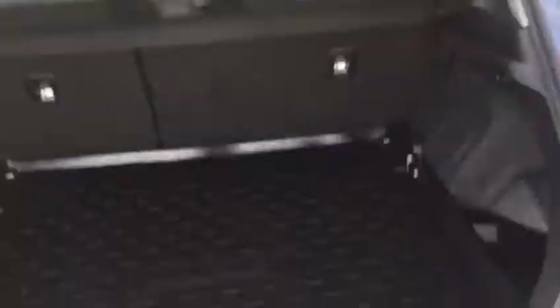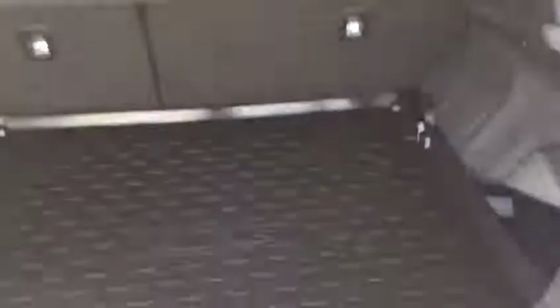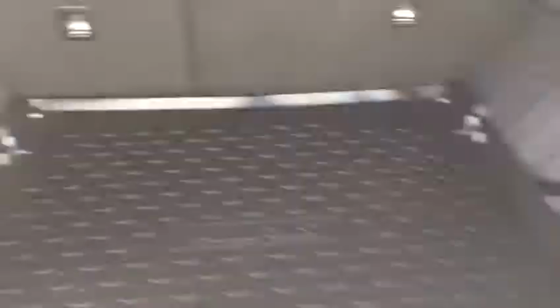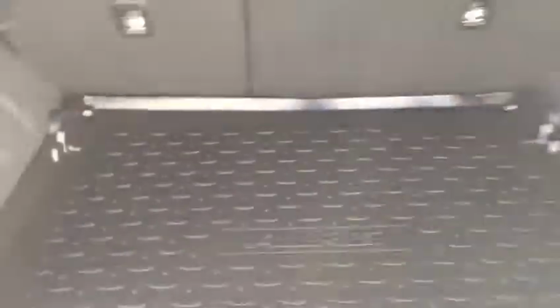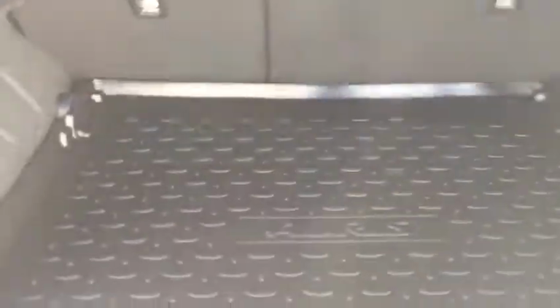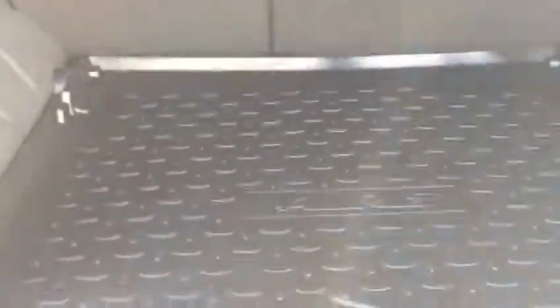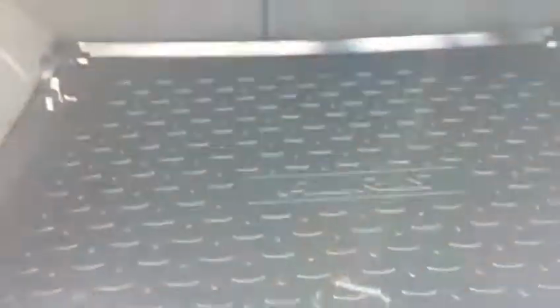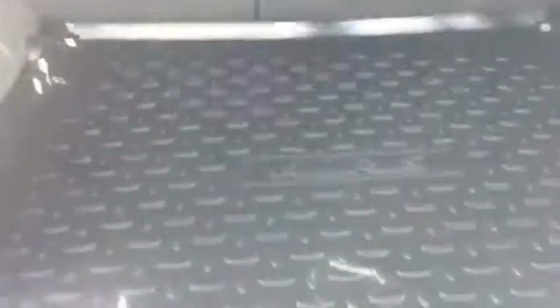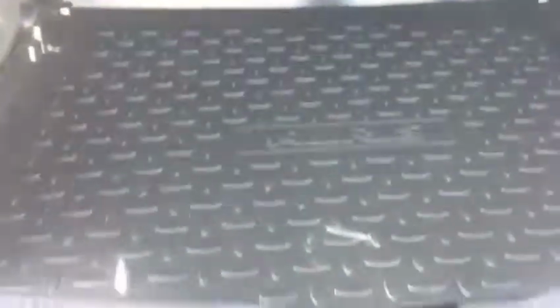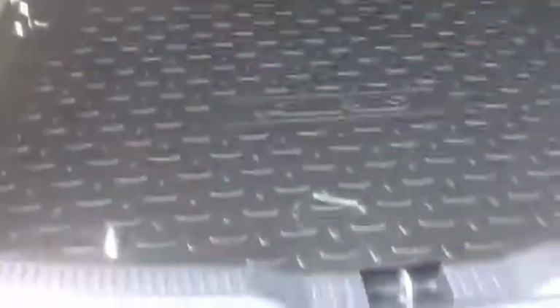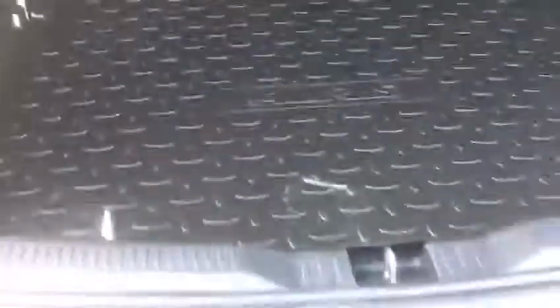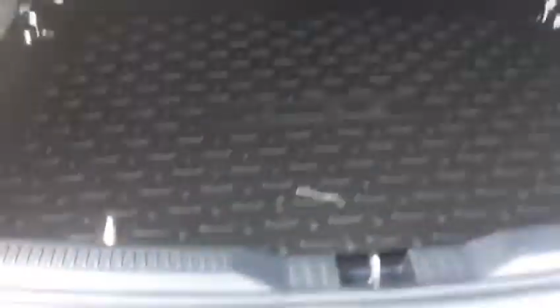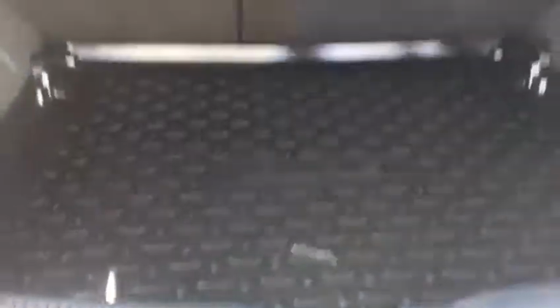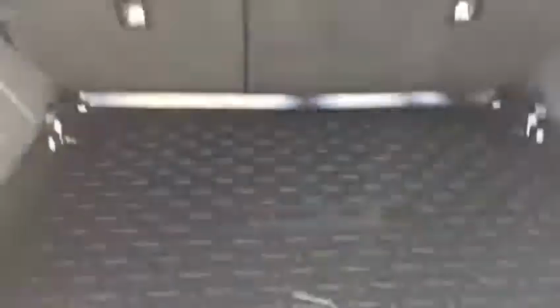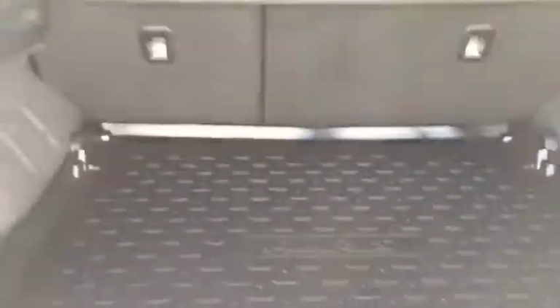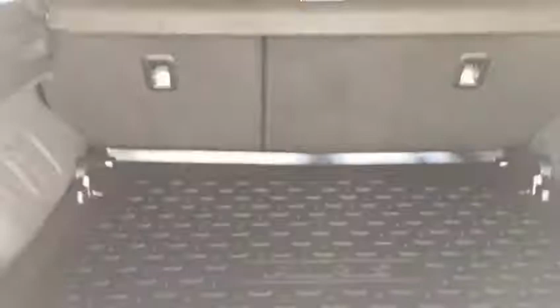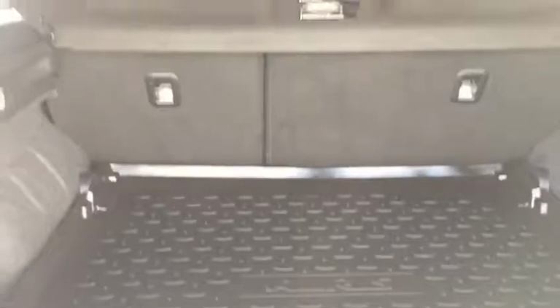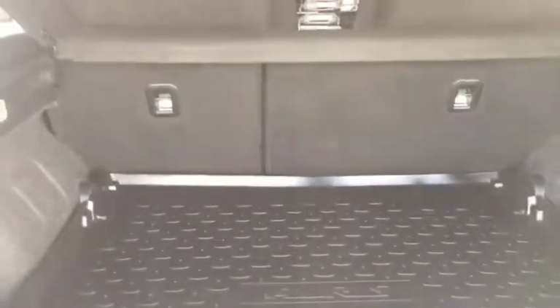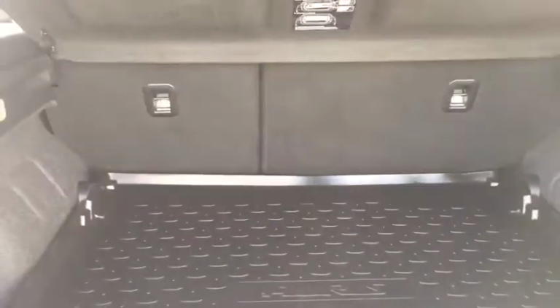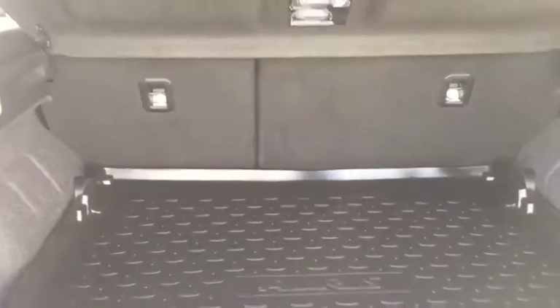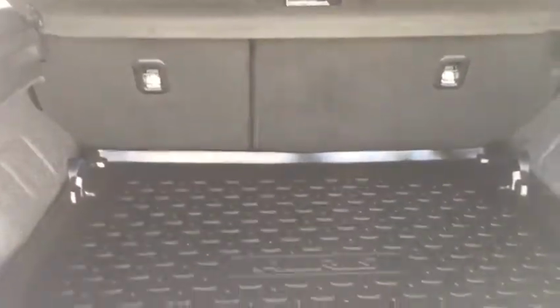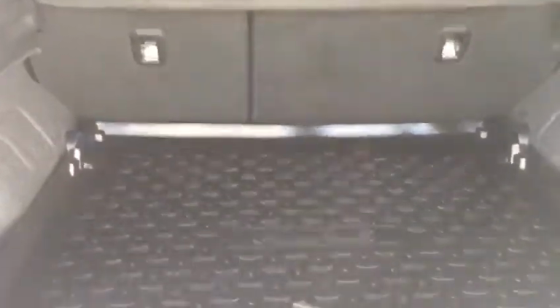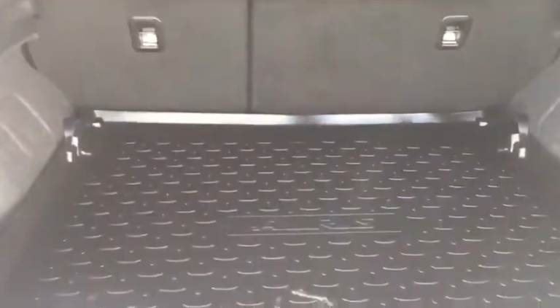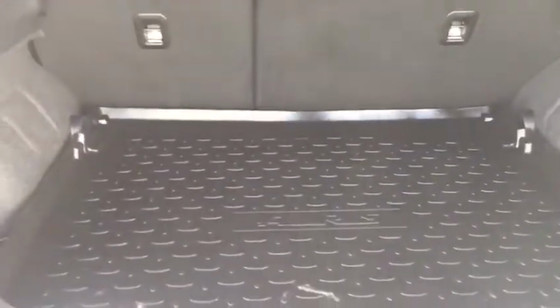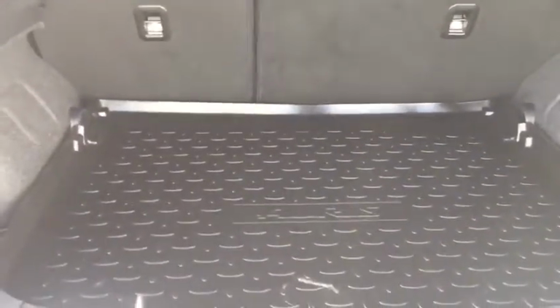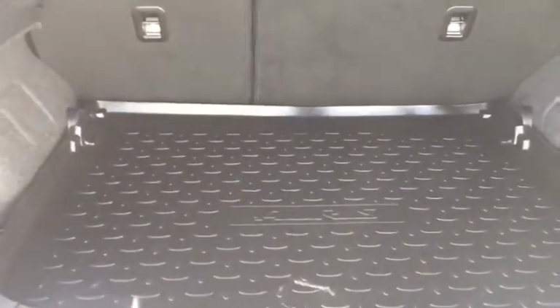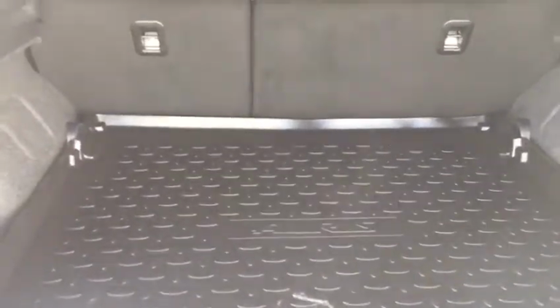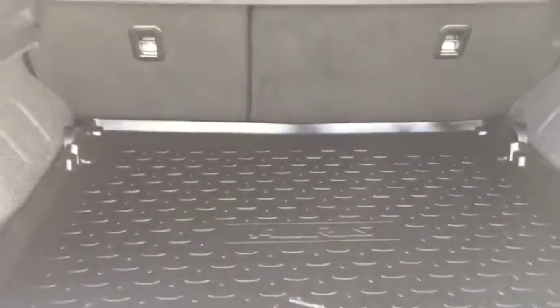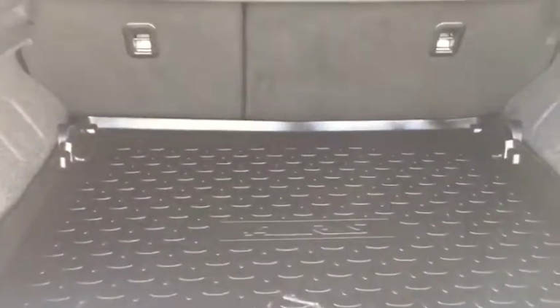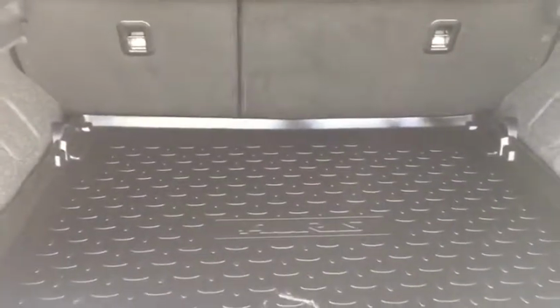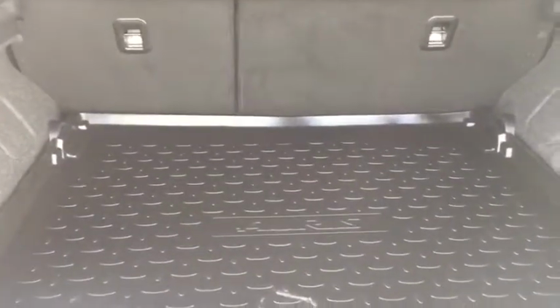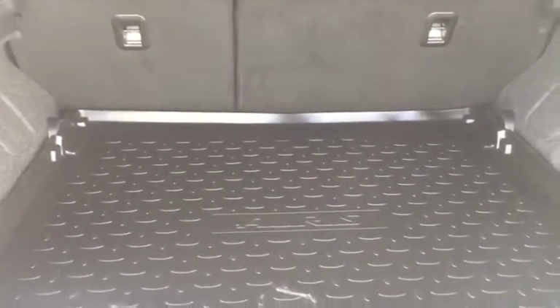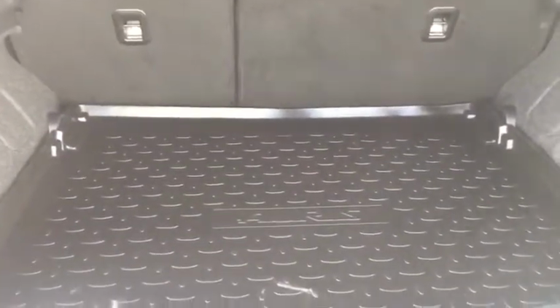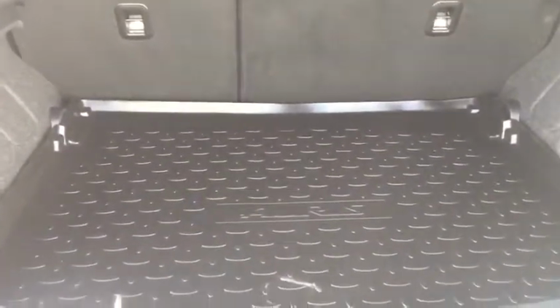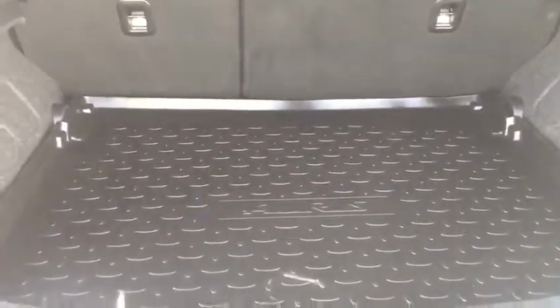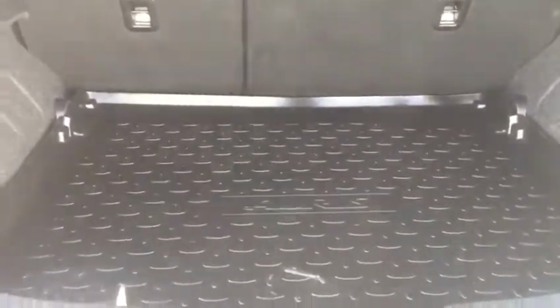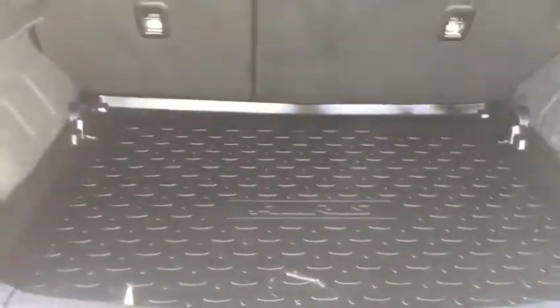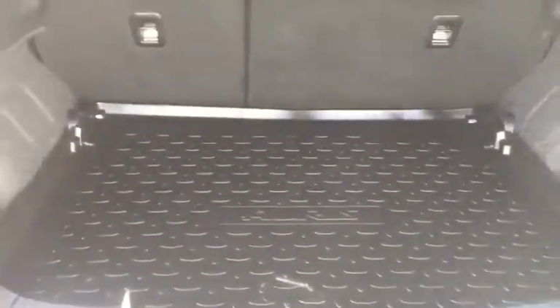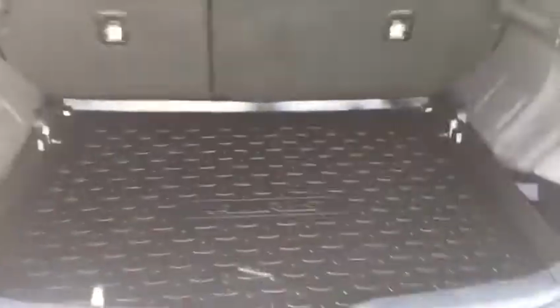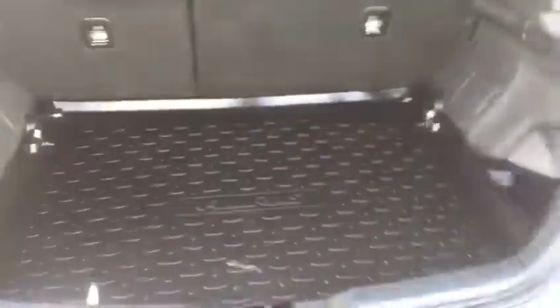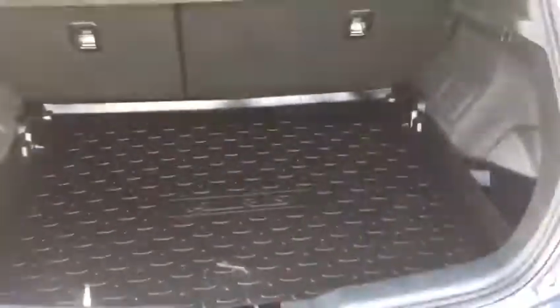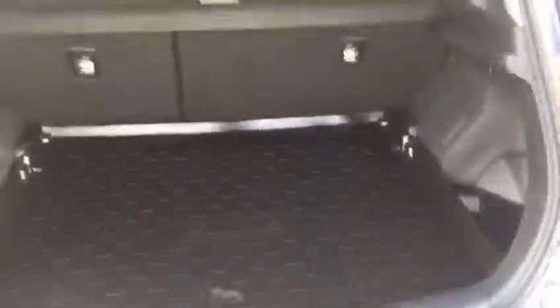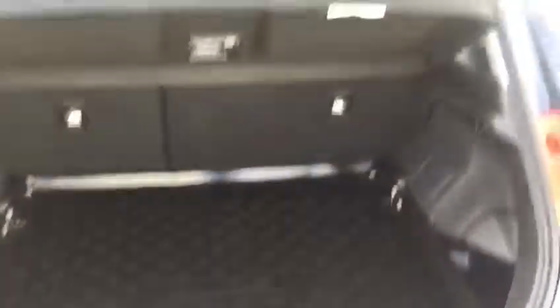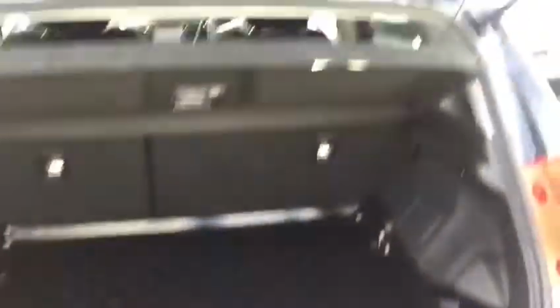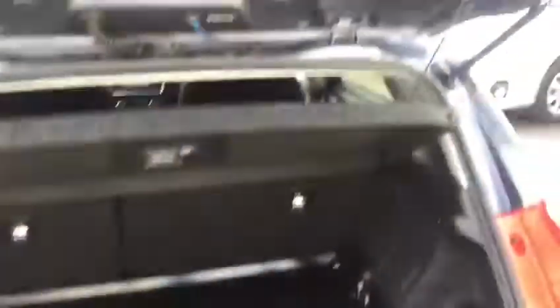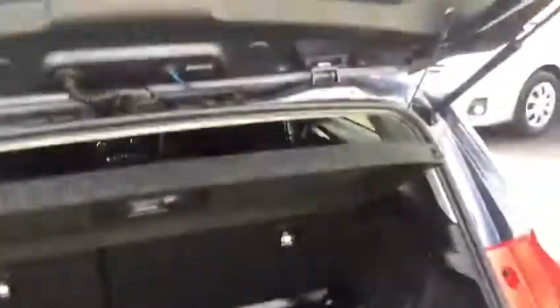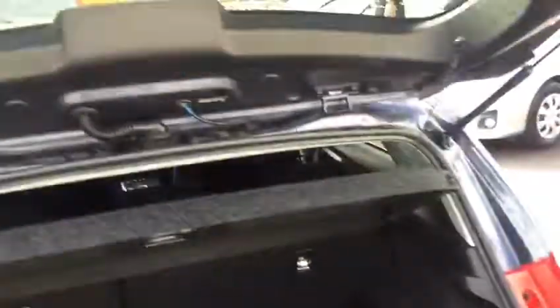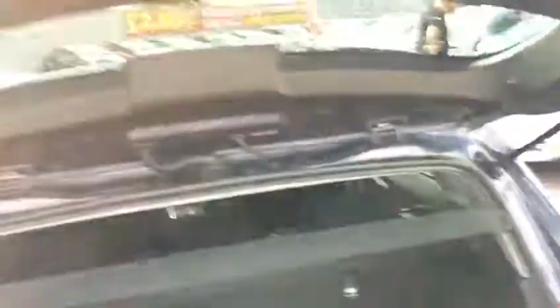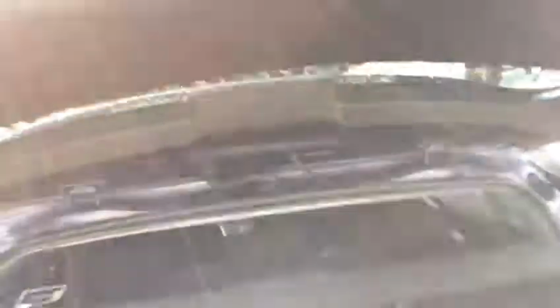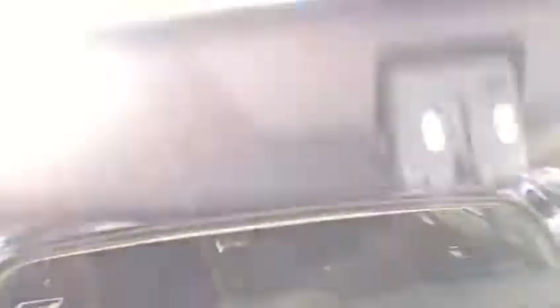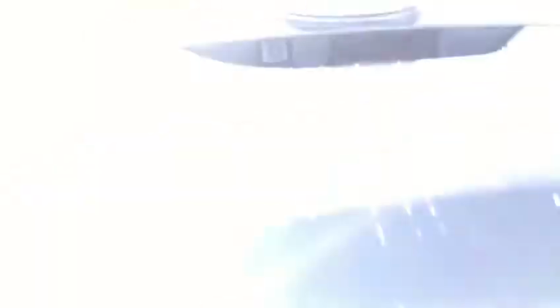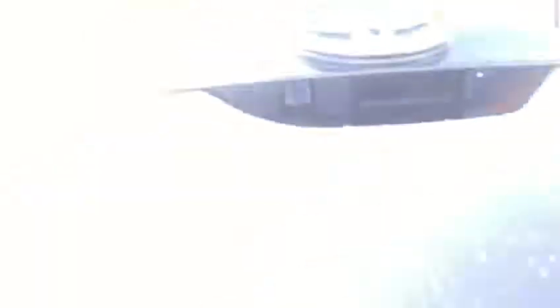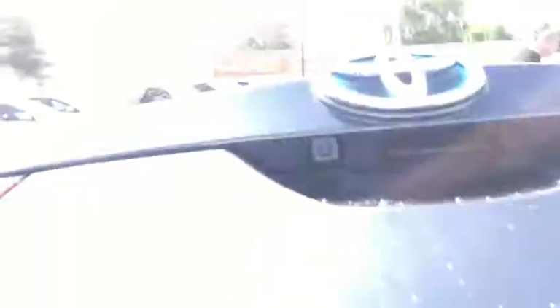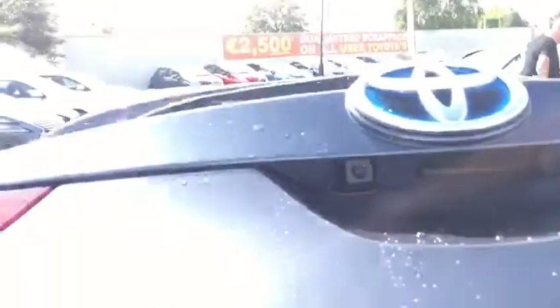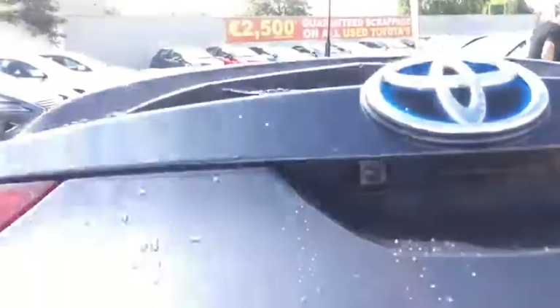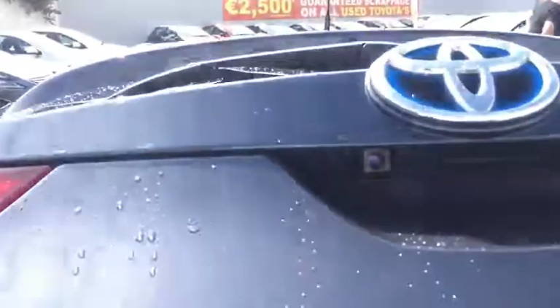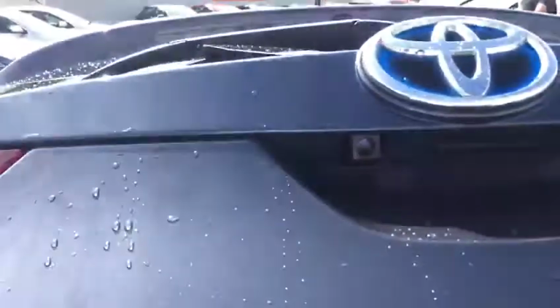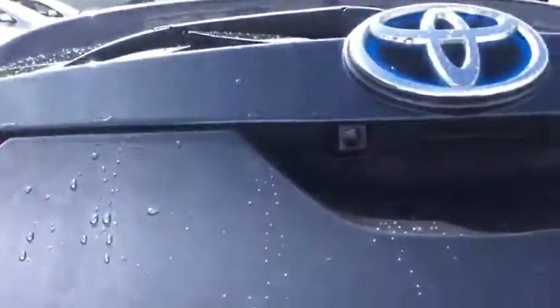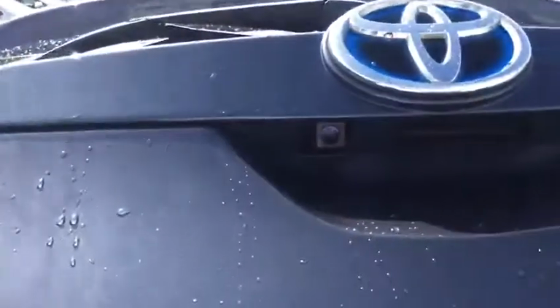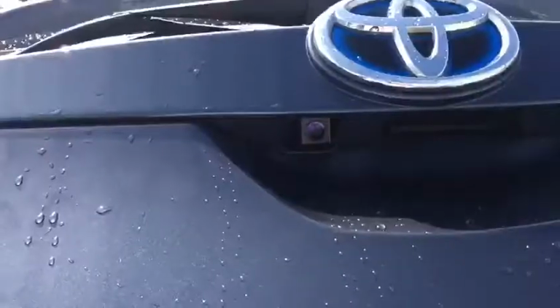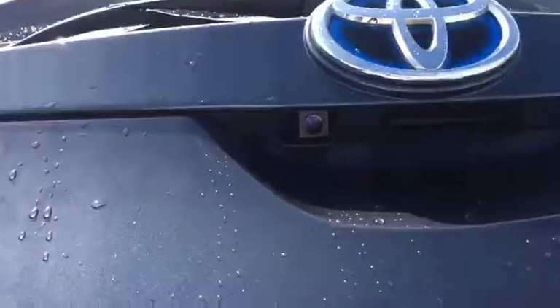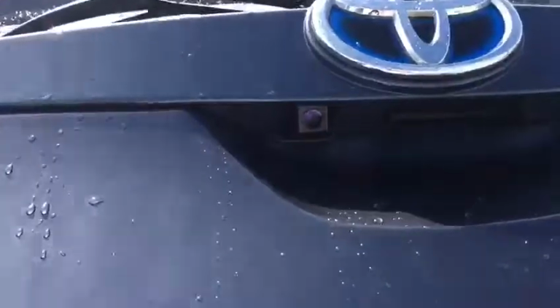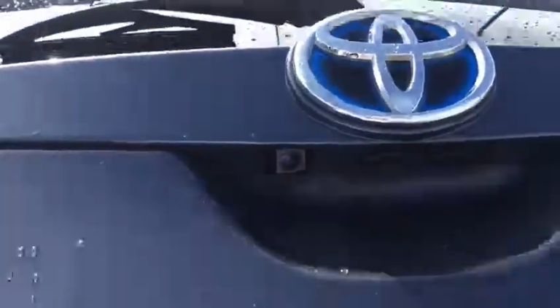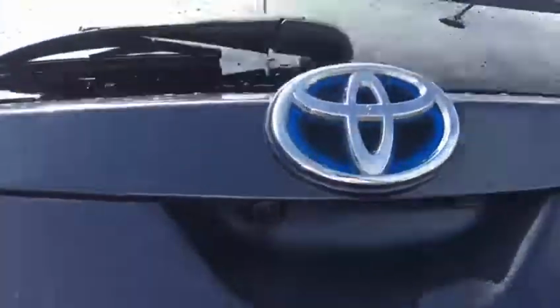Very generous boot space, and the rear seats do fold down in a 60/40 split for added storage. There's our reverse camera as well.